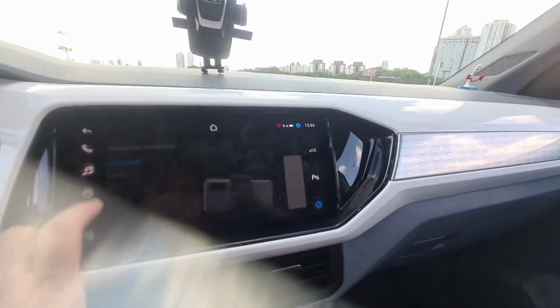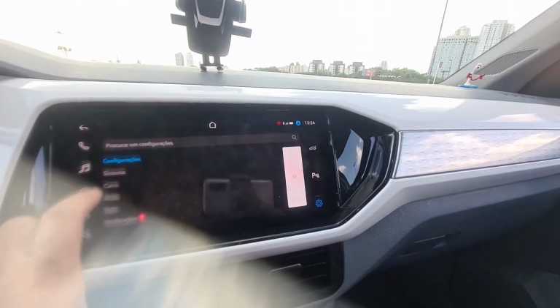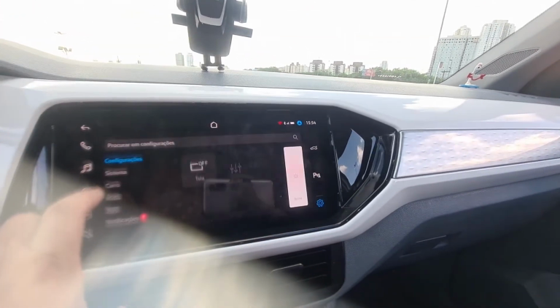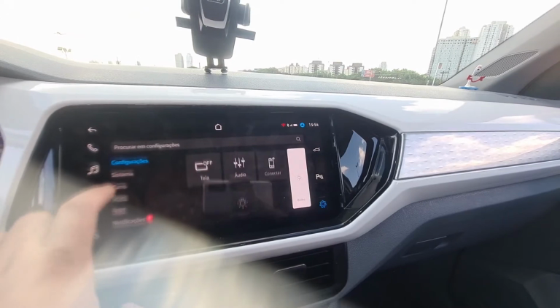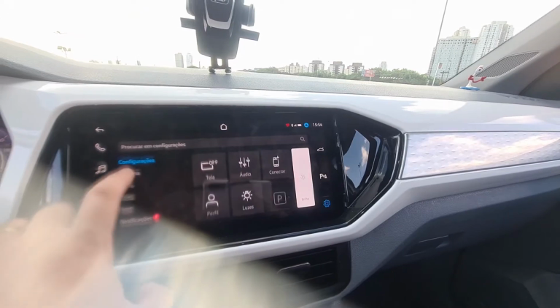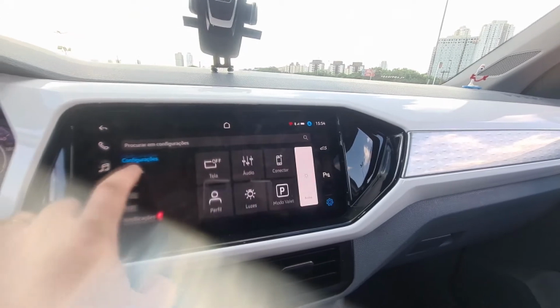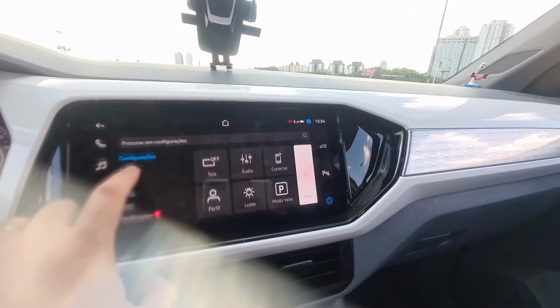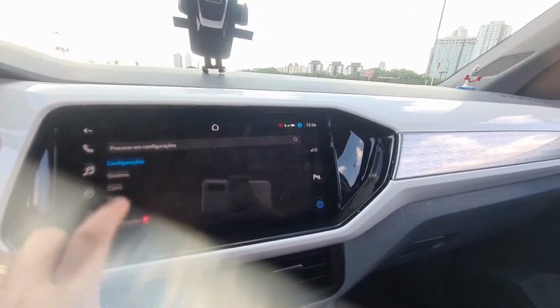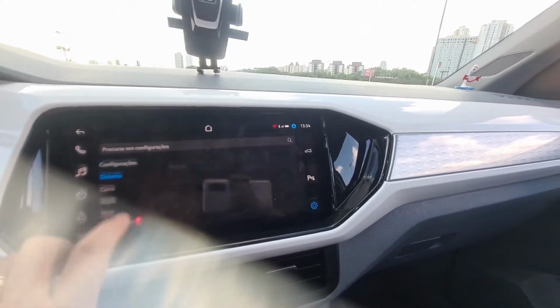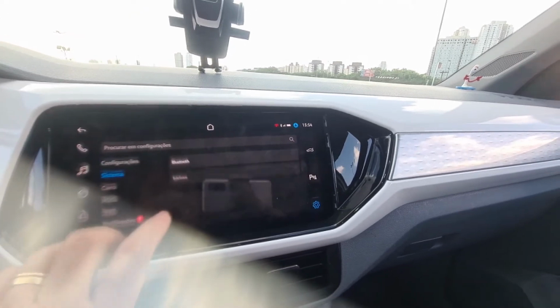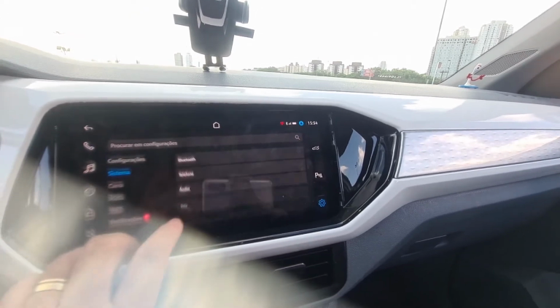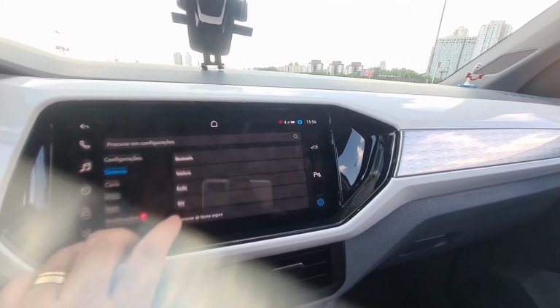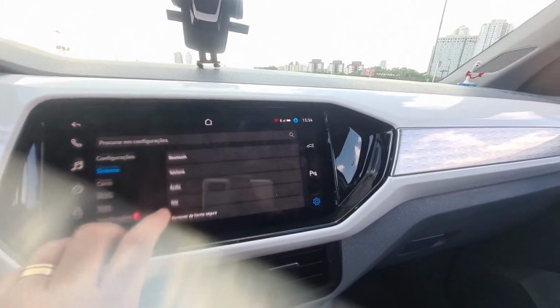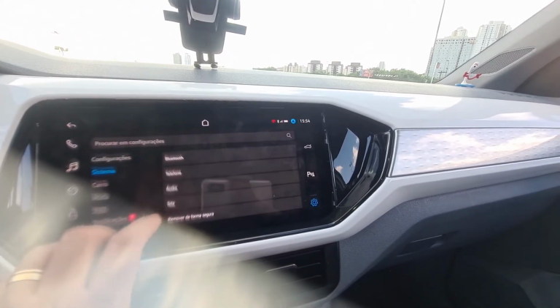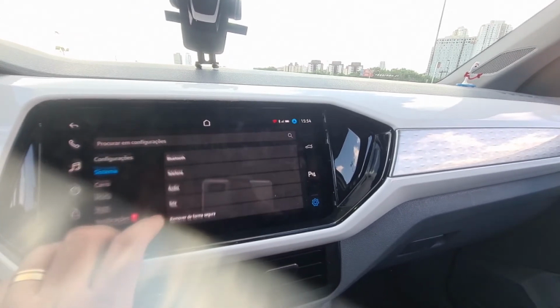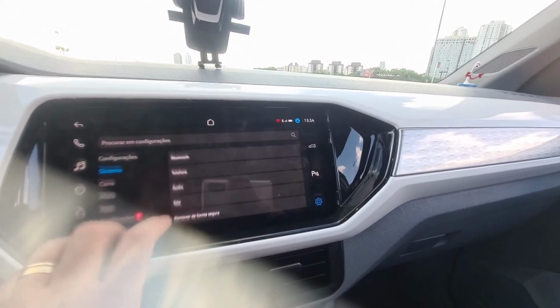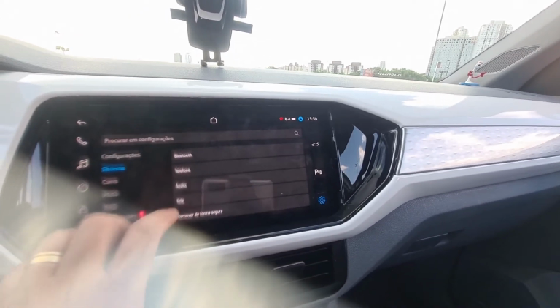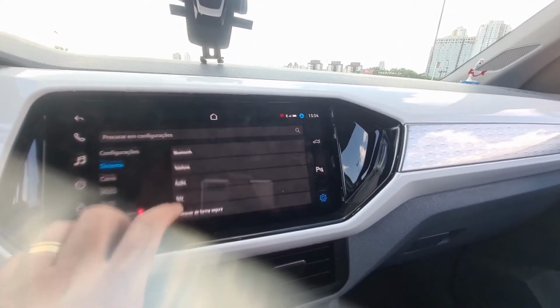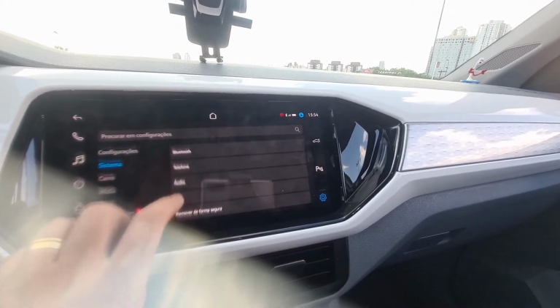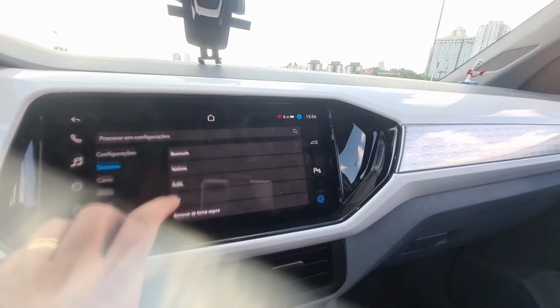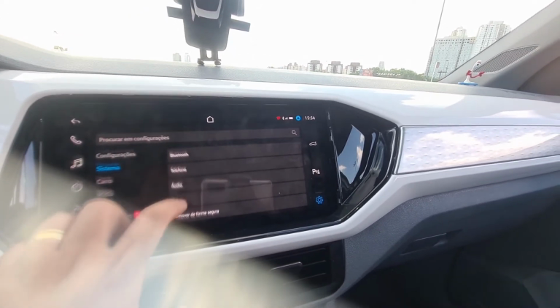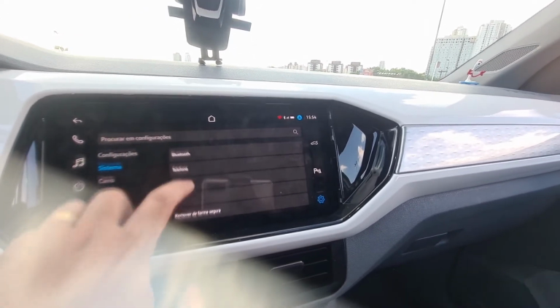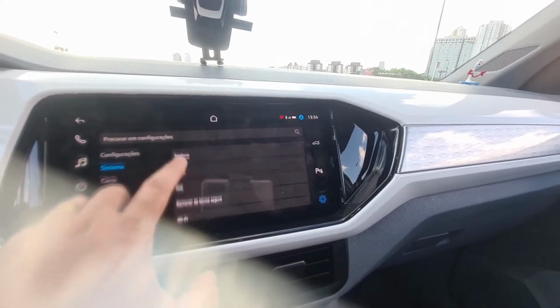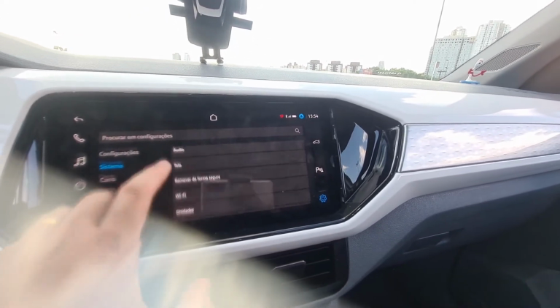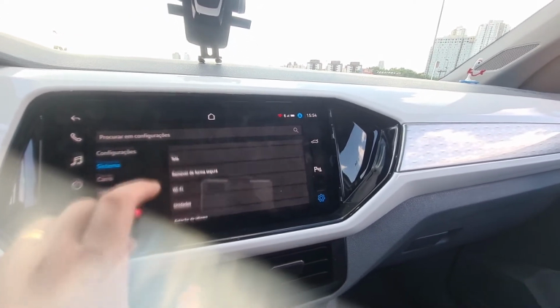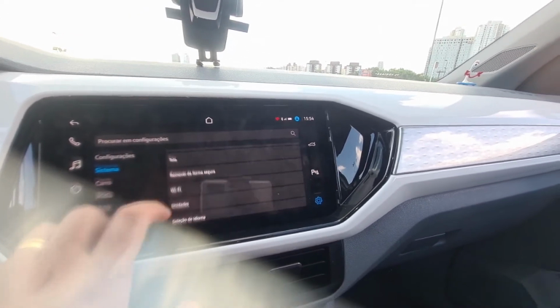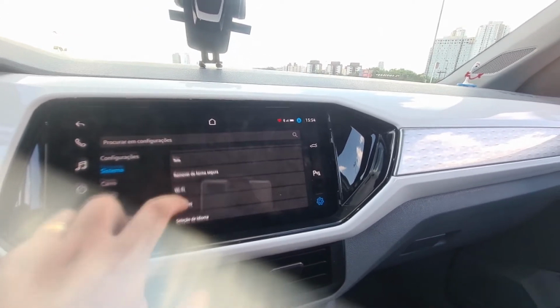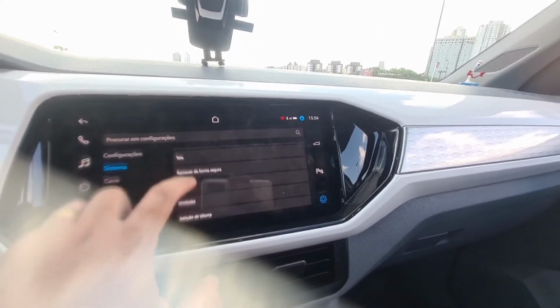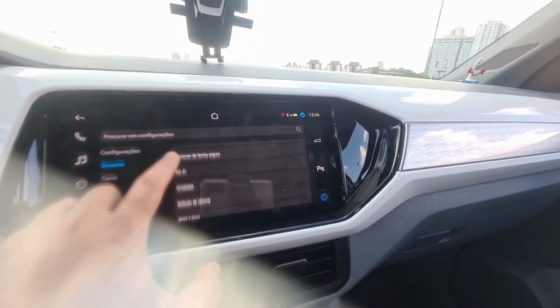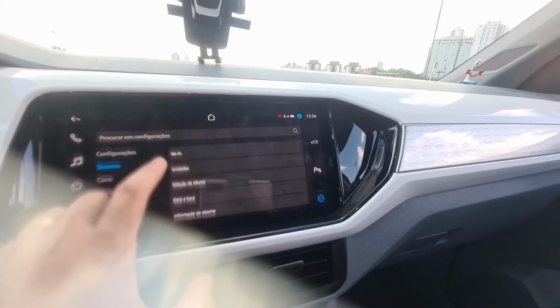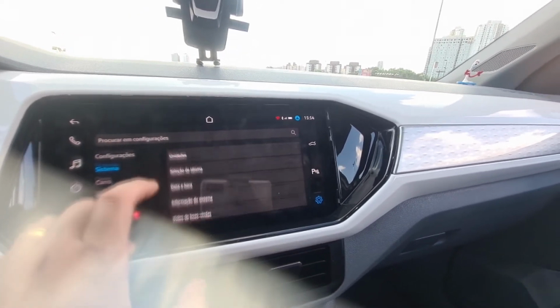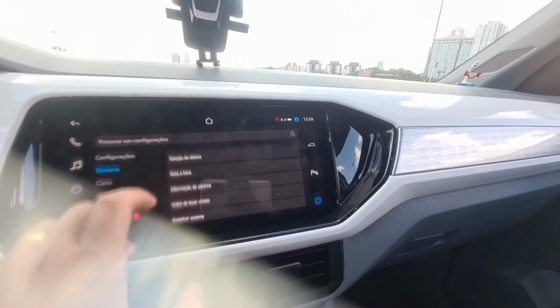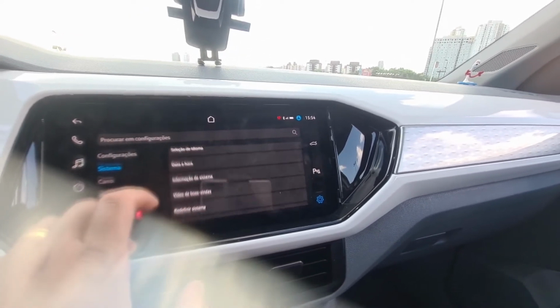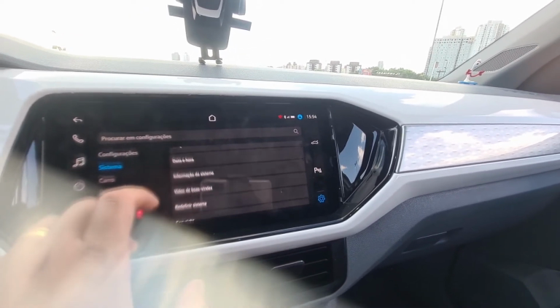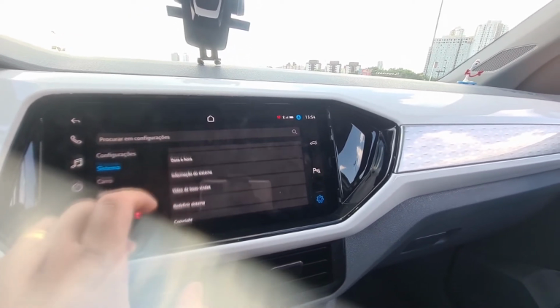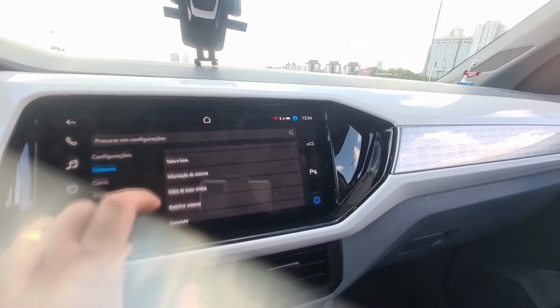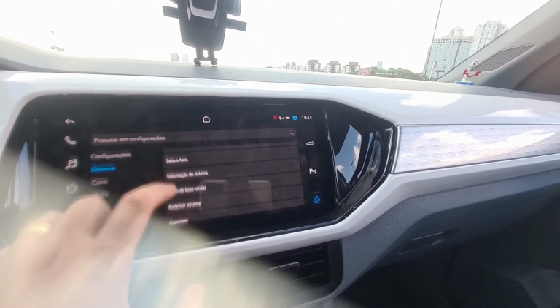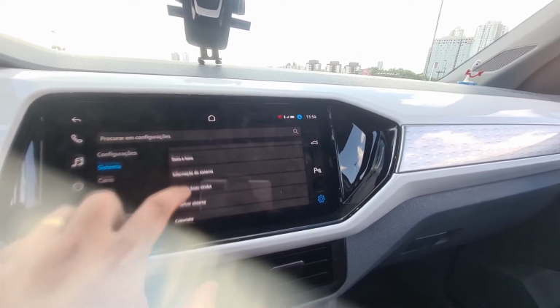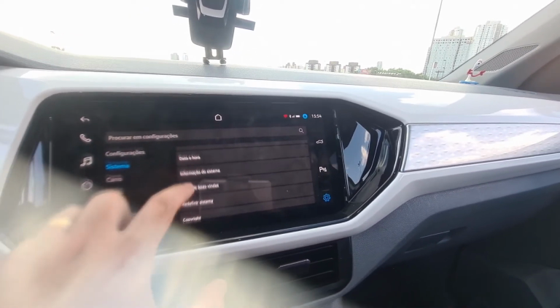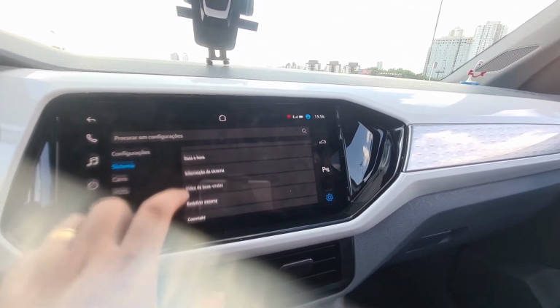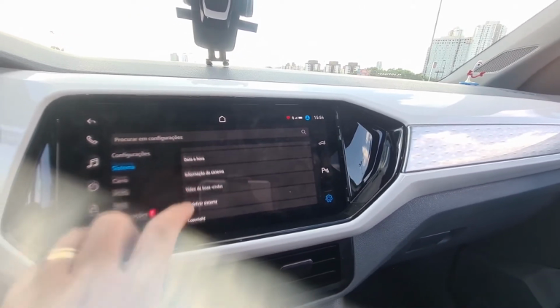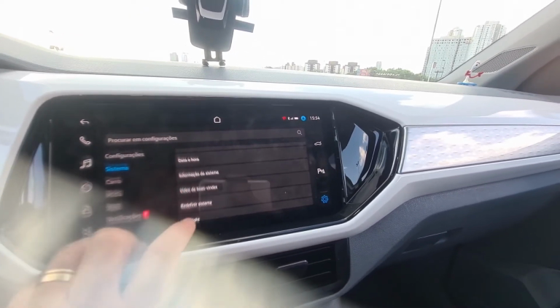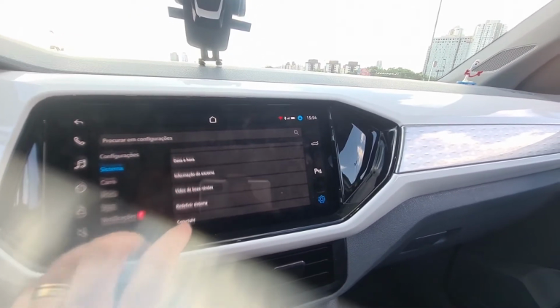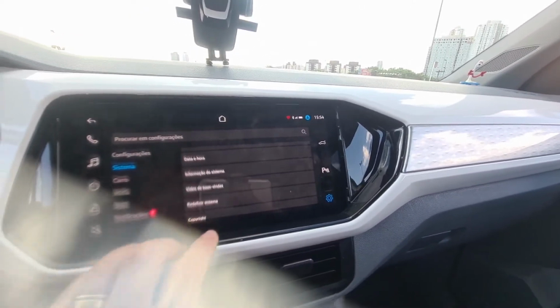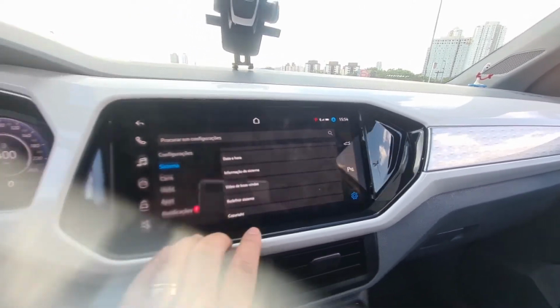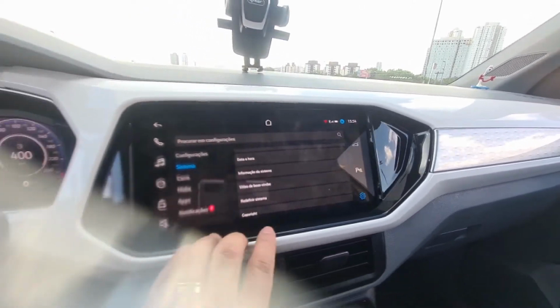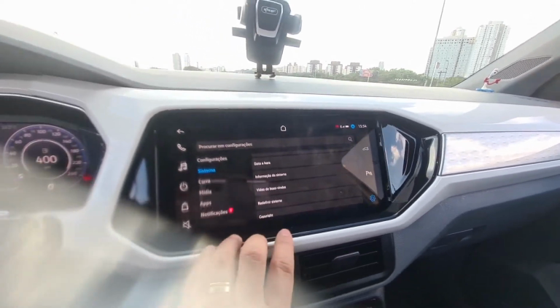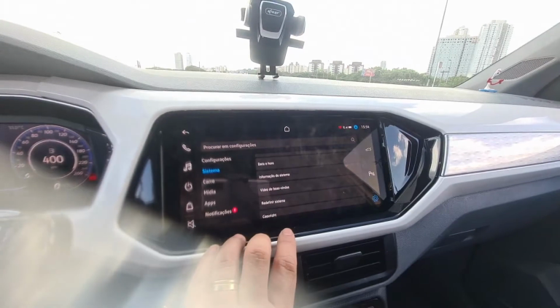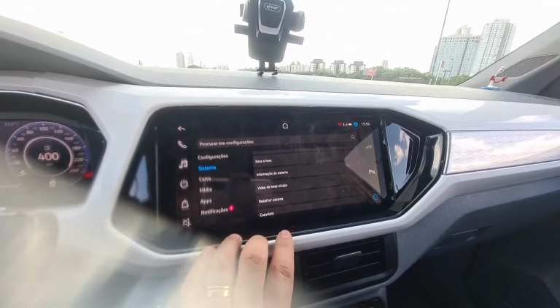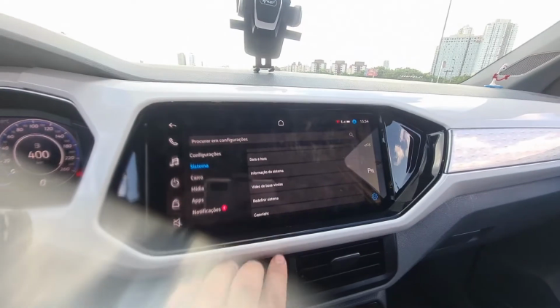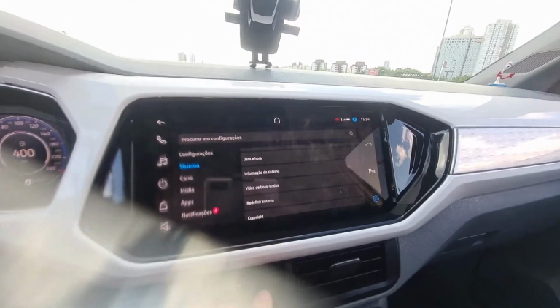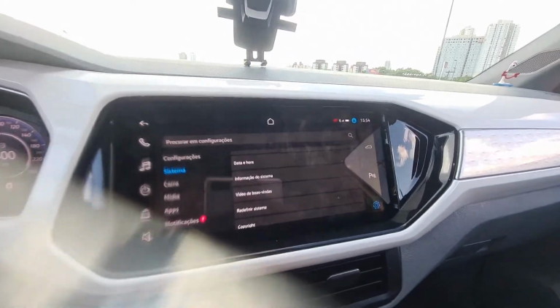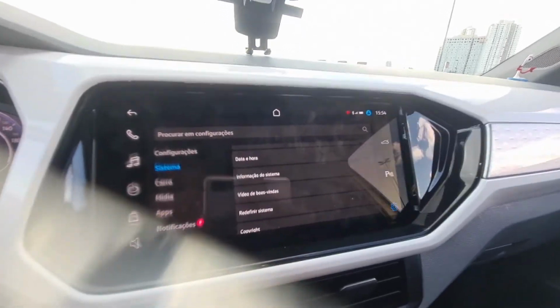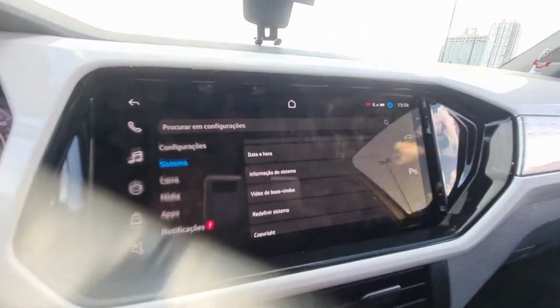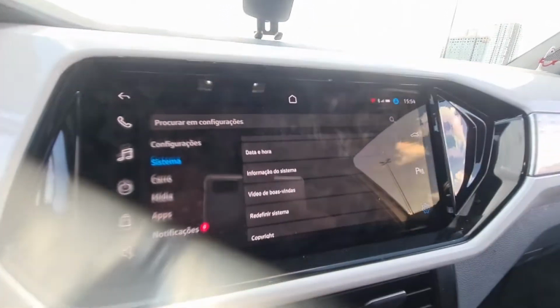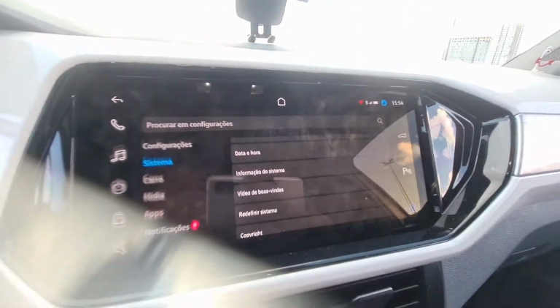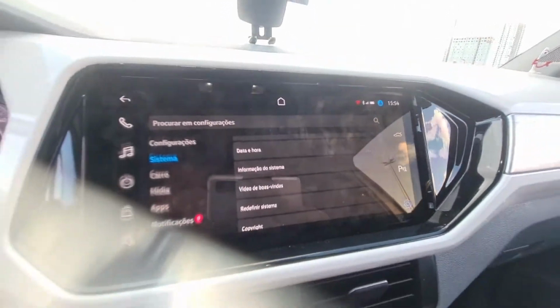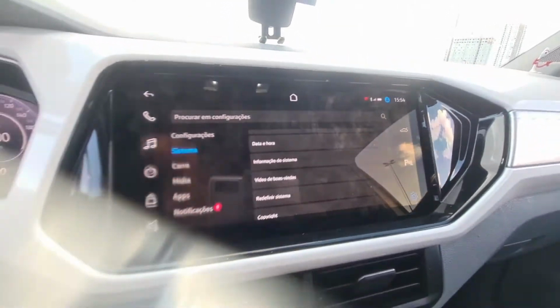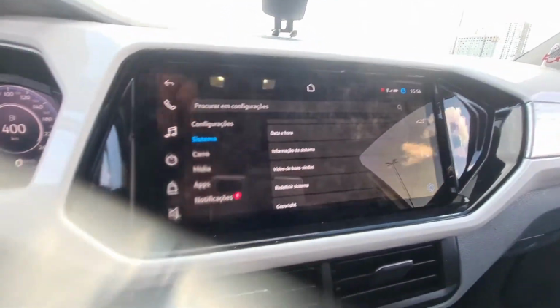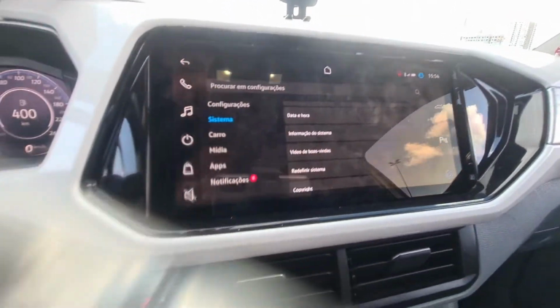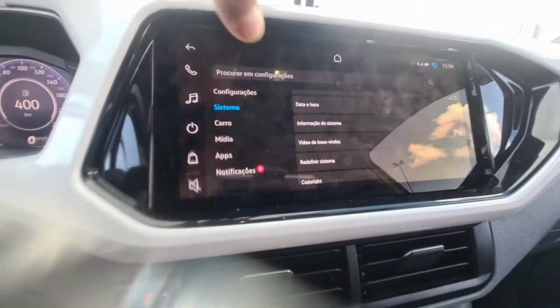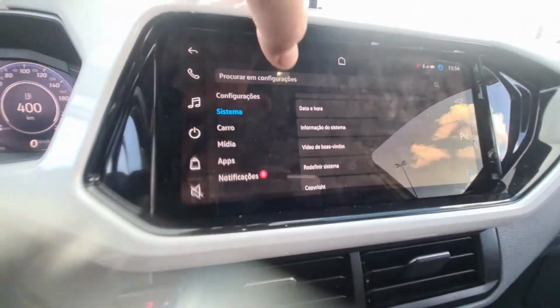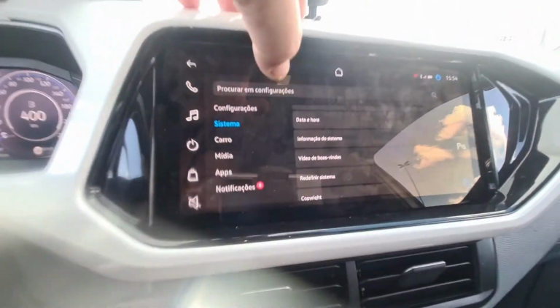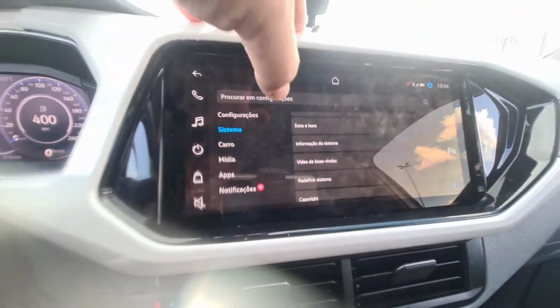Settings, systems — look at the welcome video. Look at the image quality of this screen.